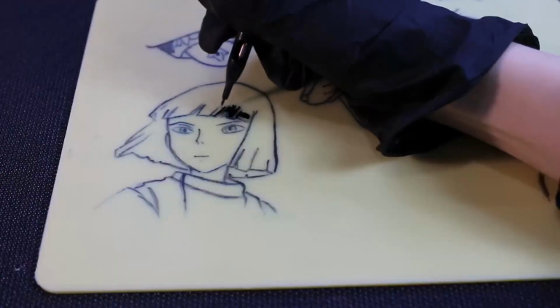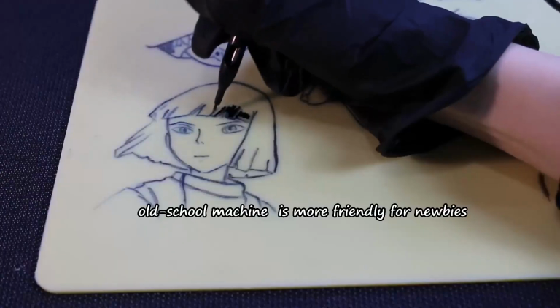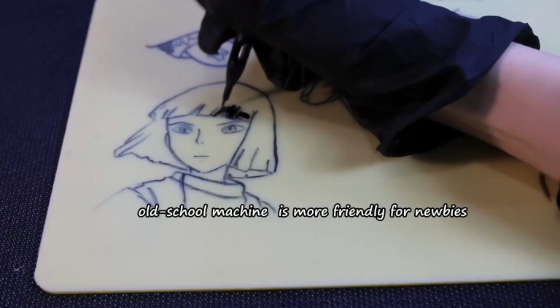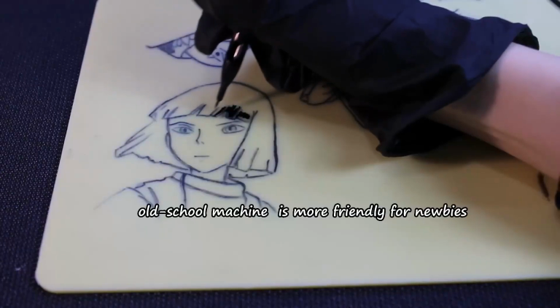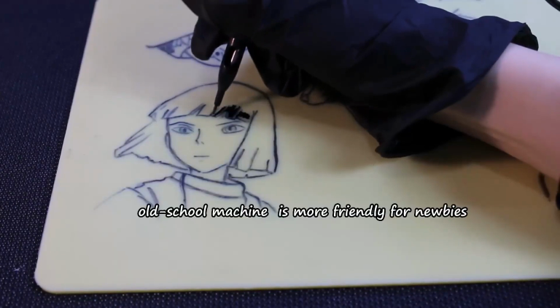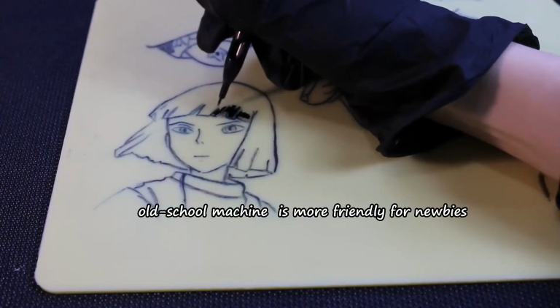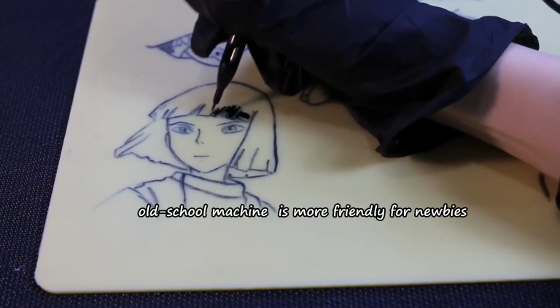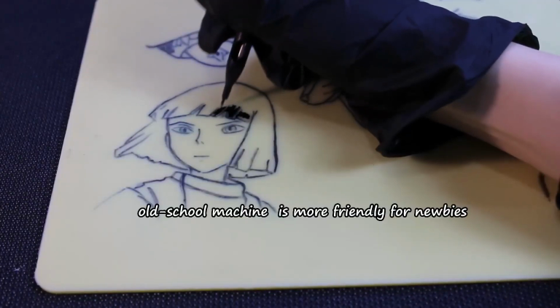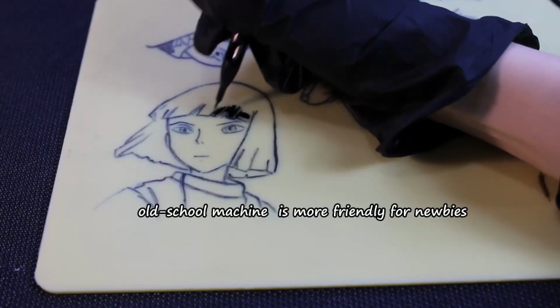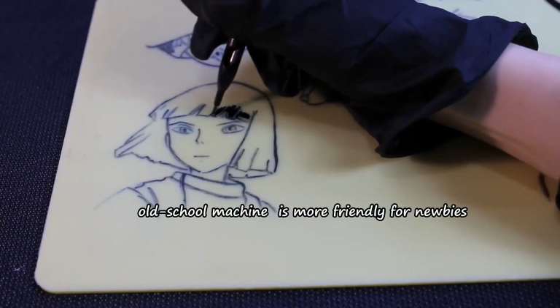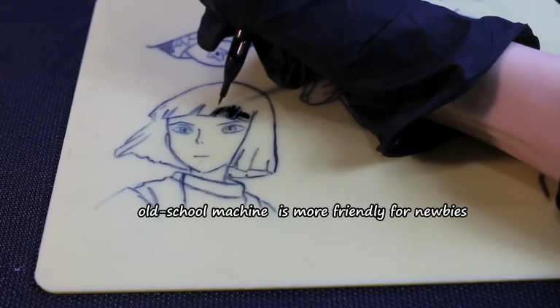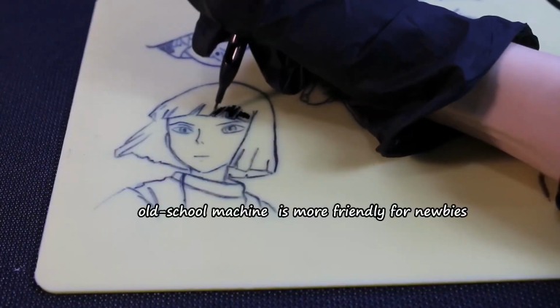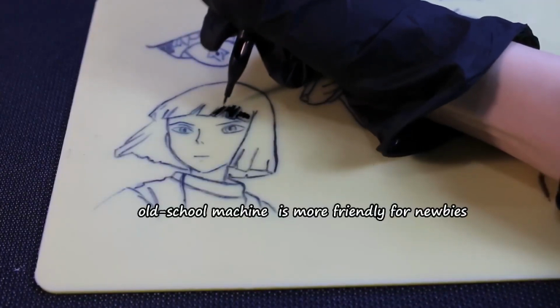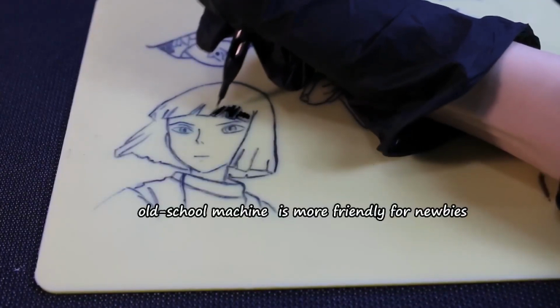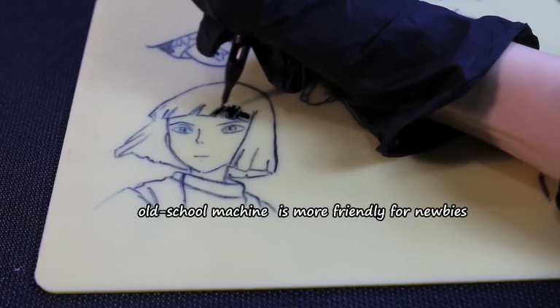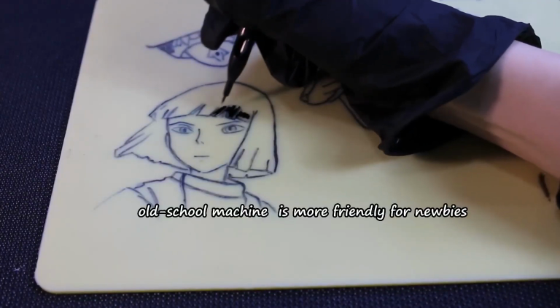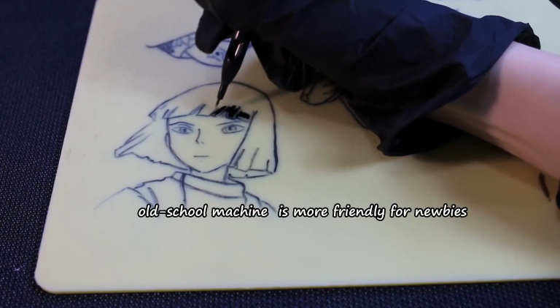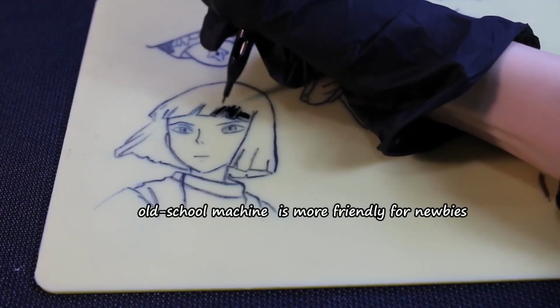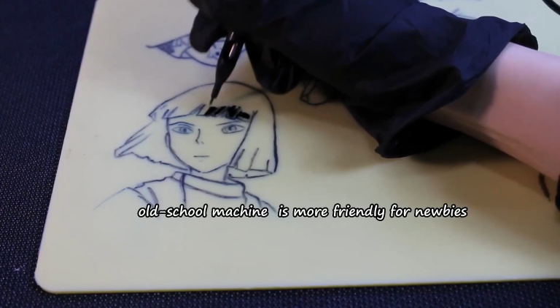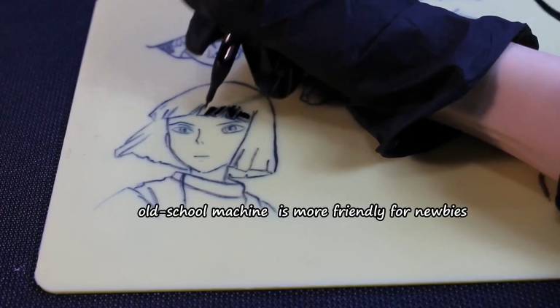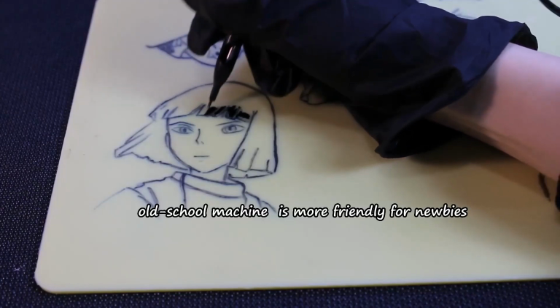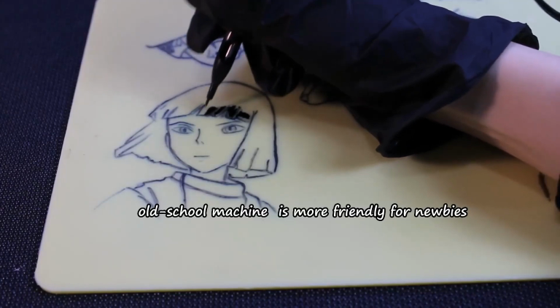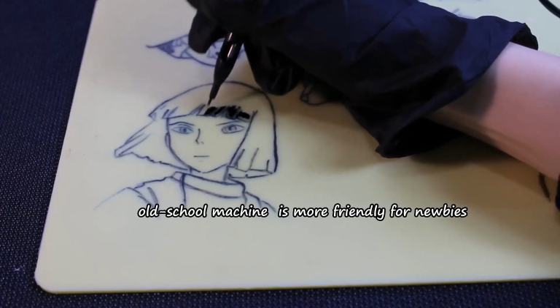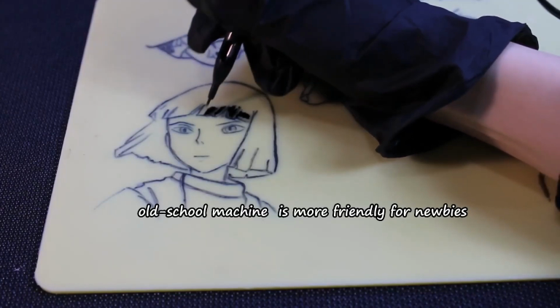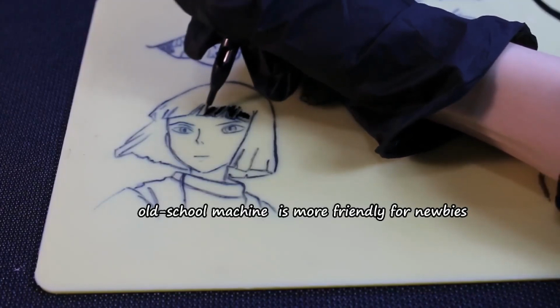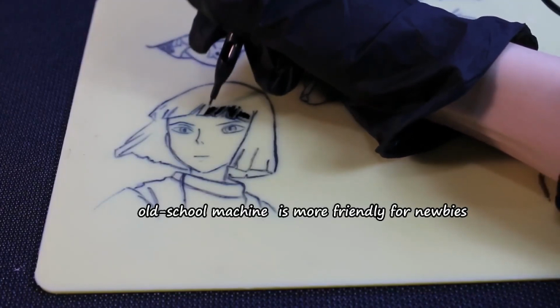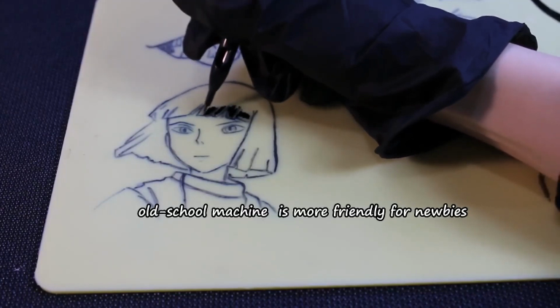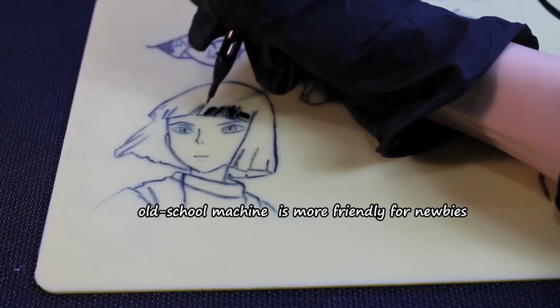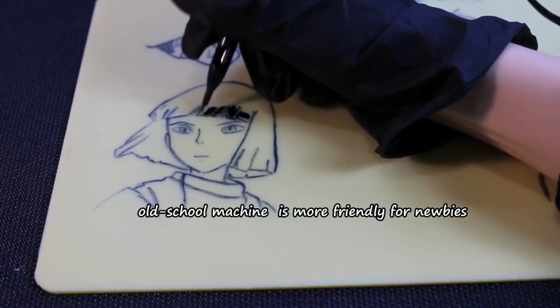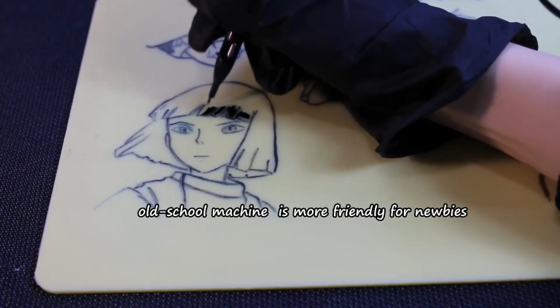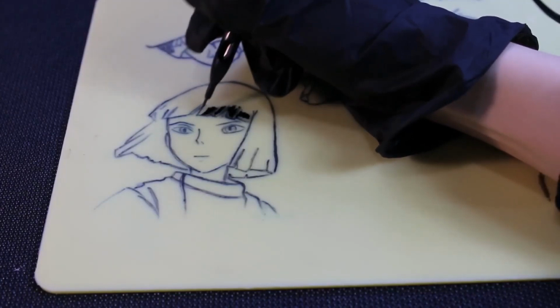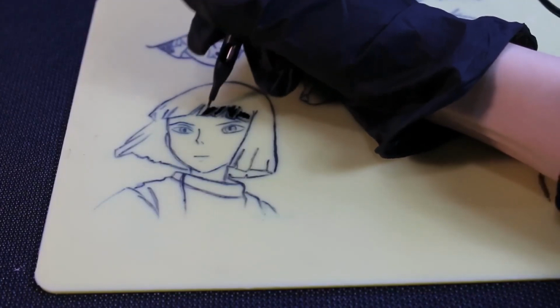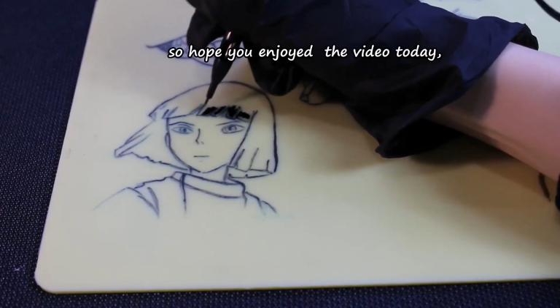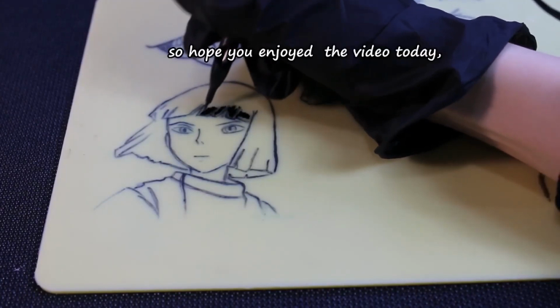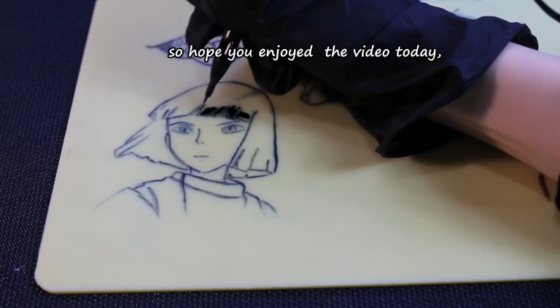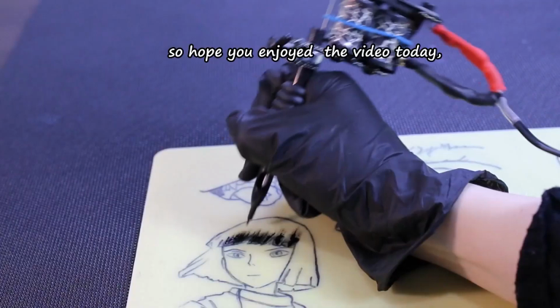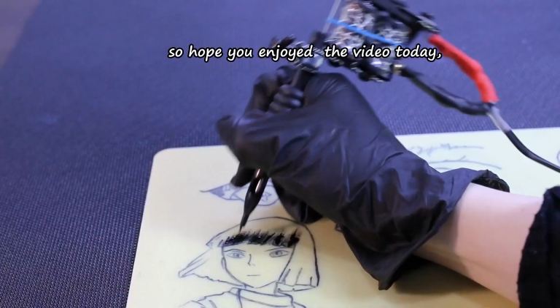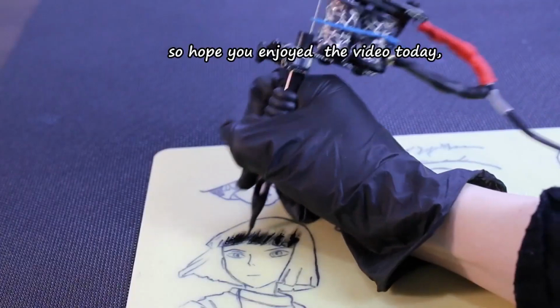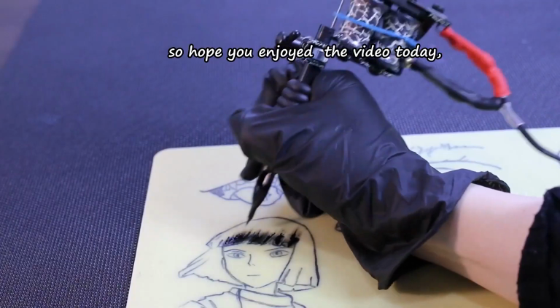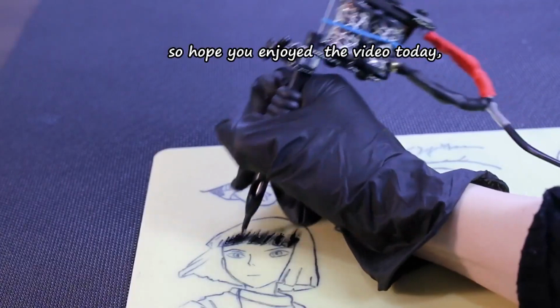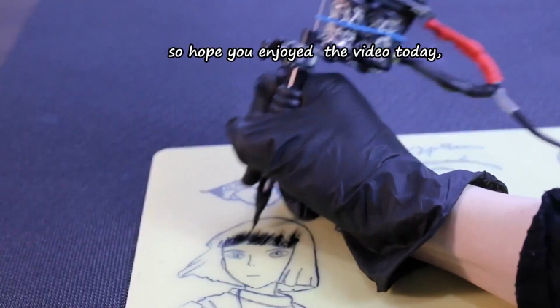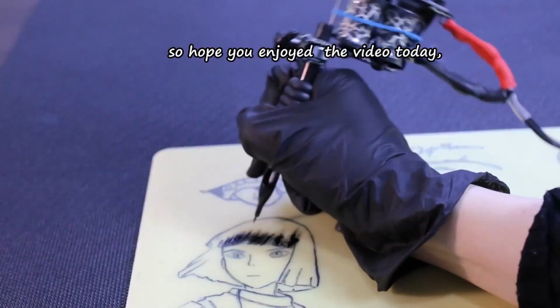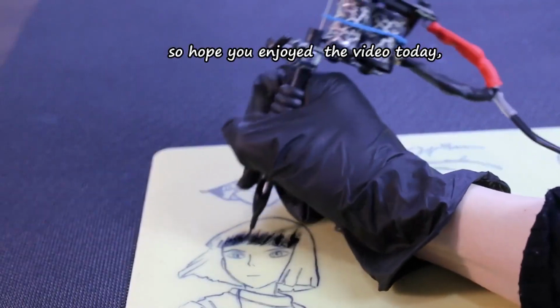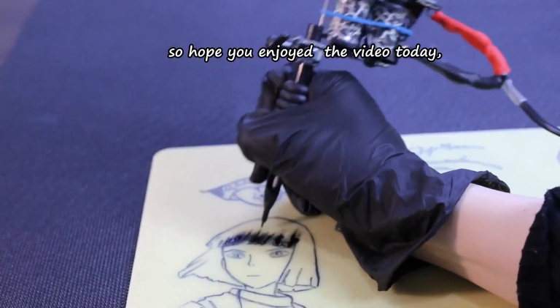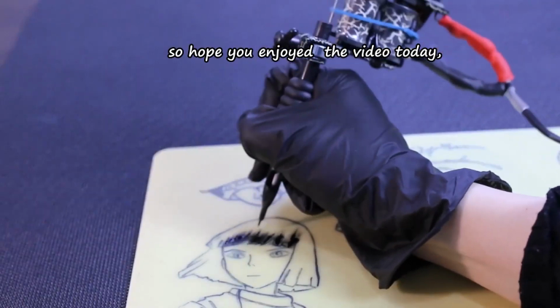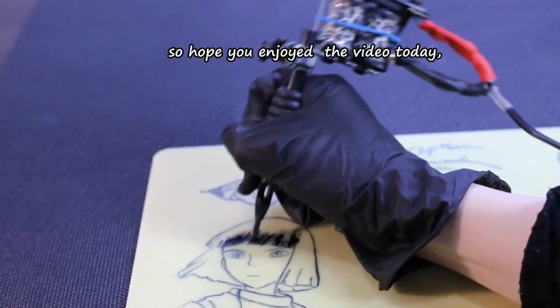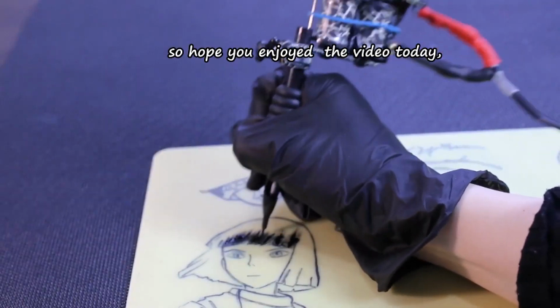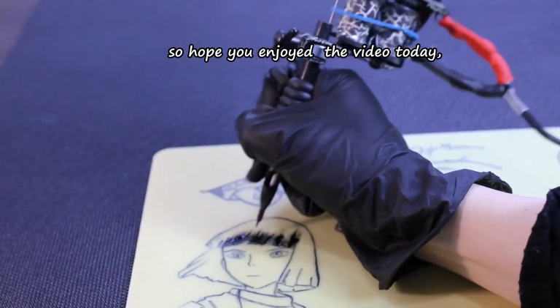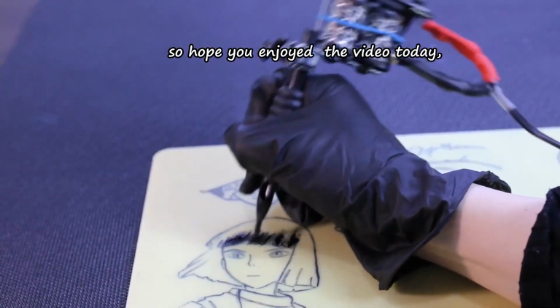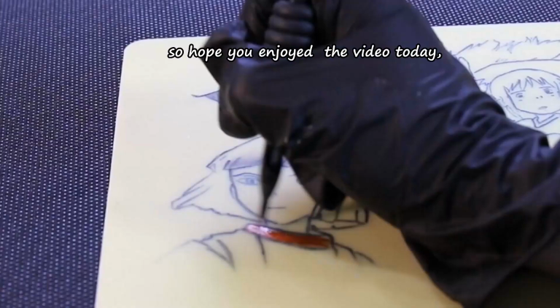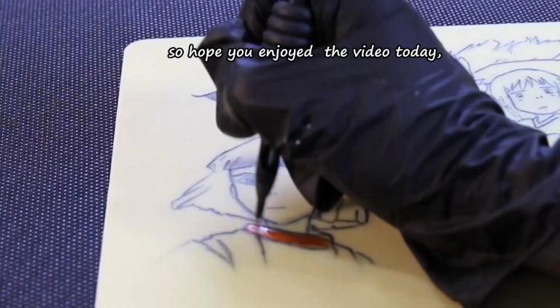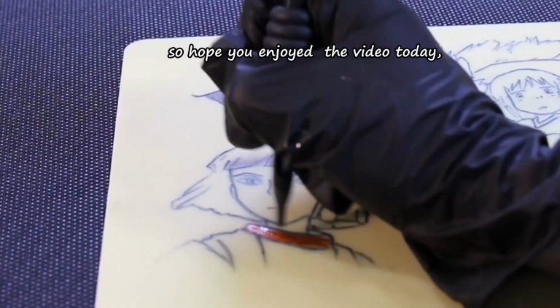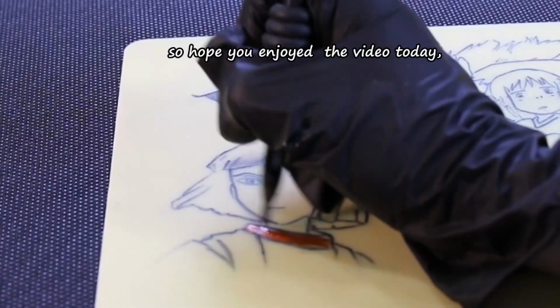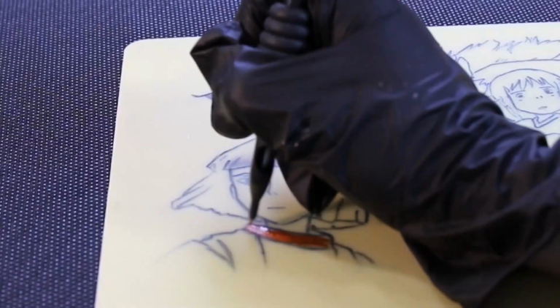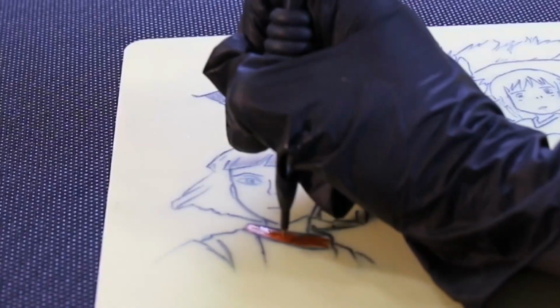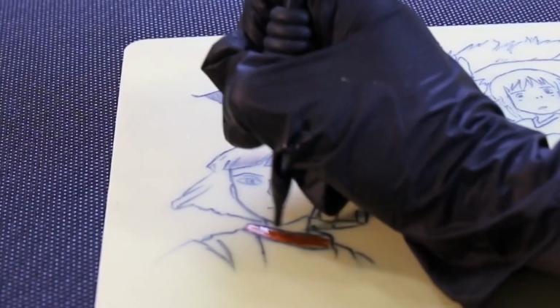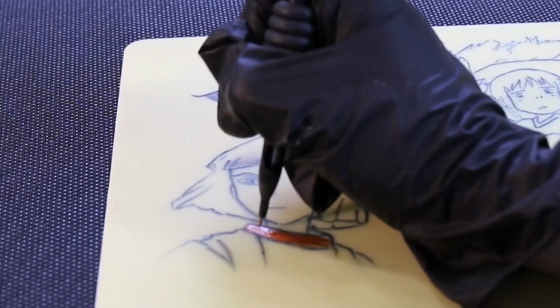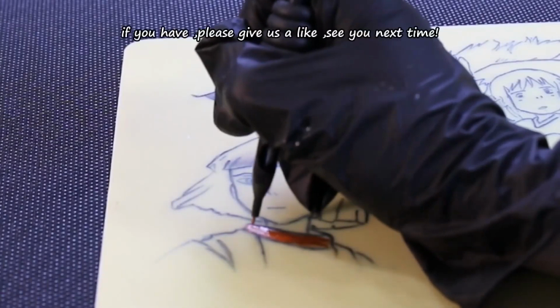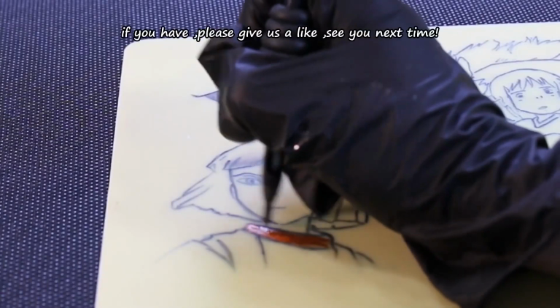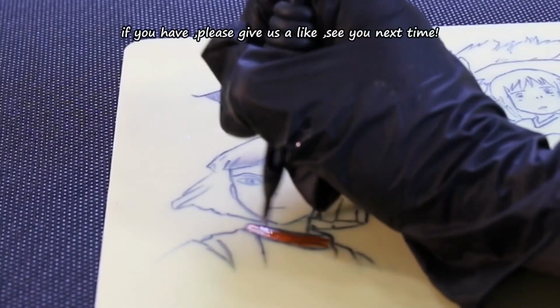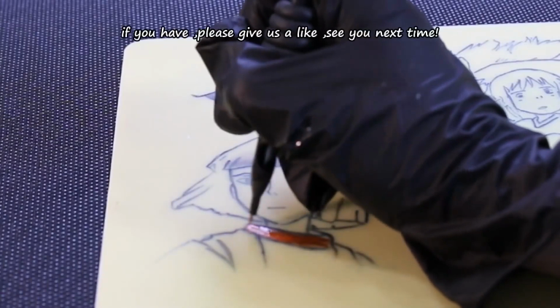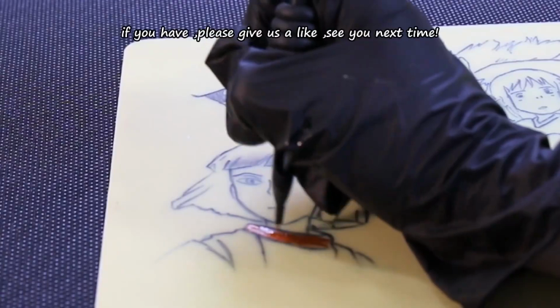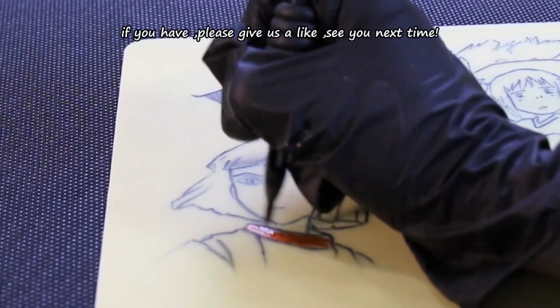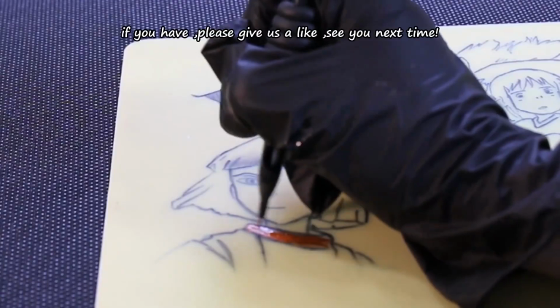This complete tattoo gun kit is easy to get started with, classic, and user friendly. It is suitable for both lining and shading tattoos.